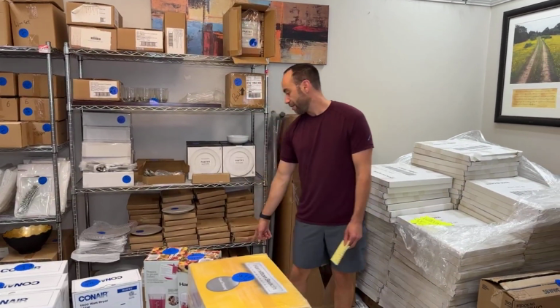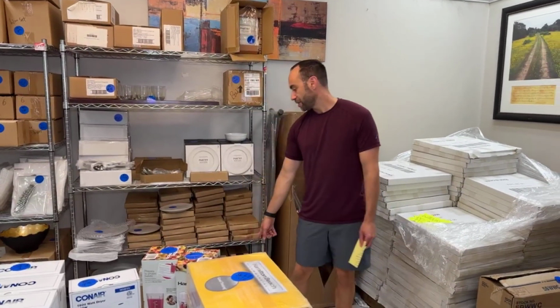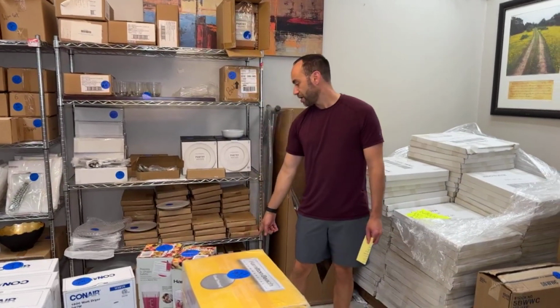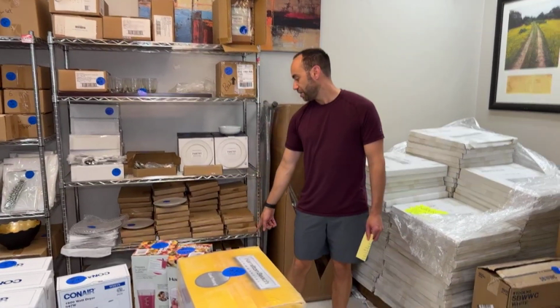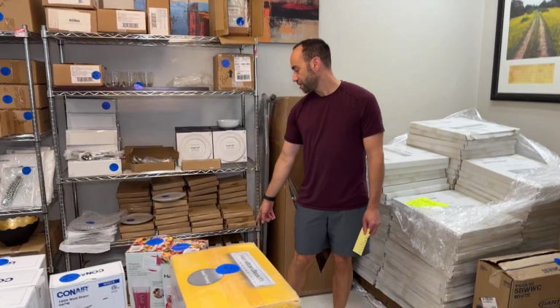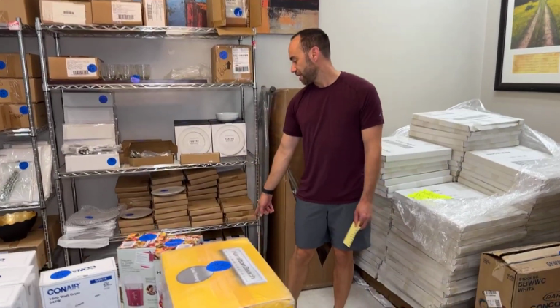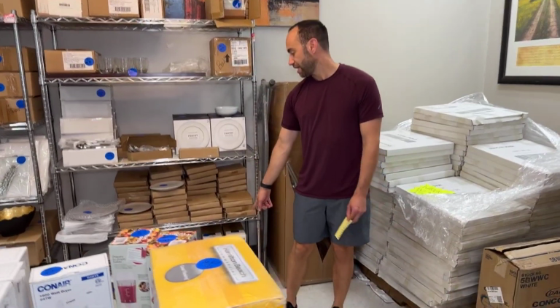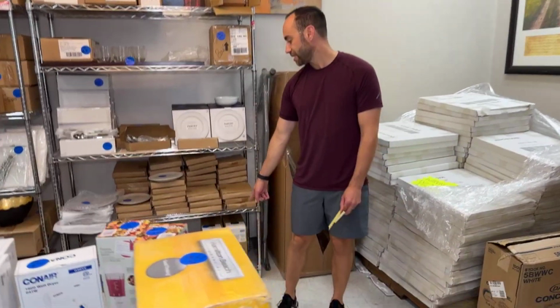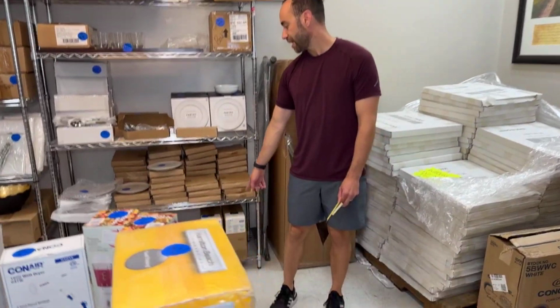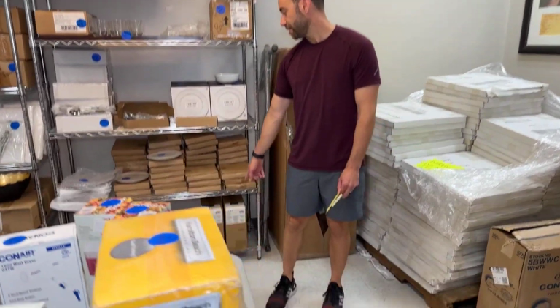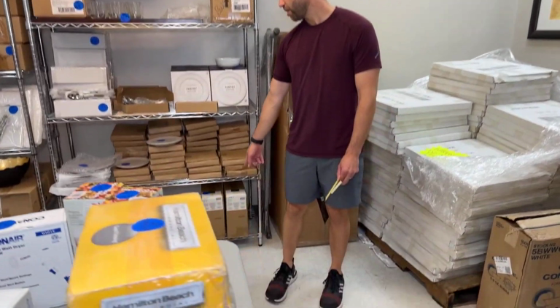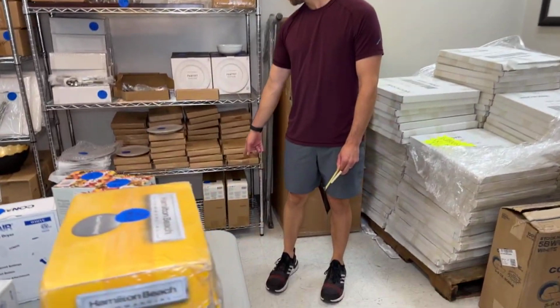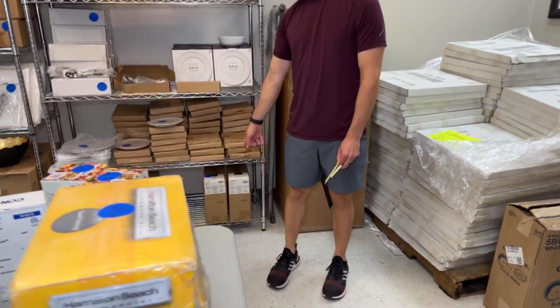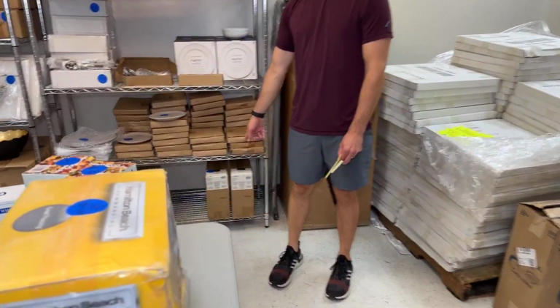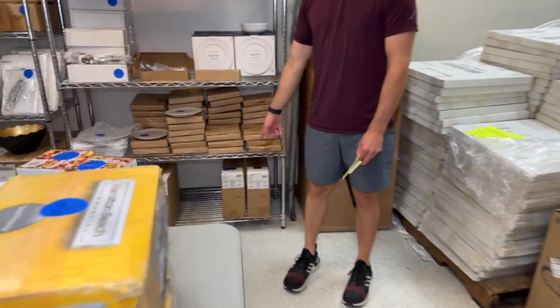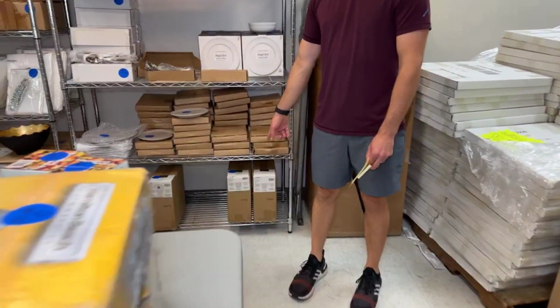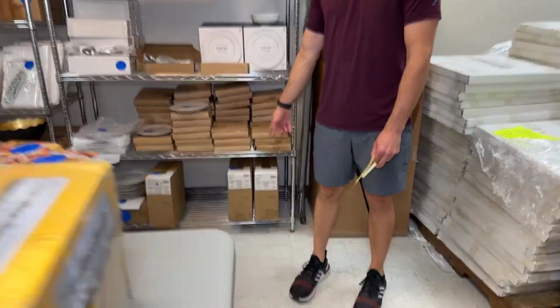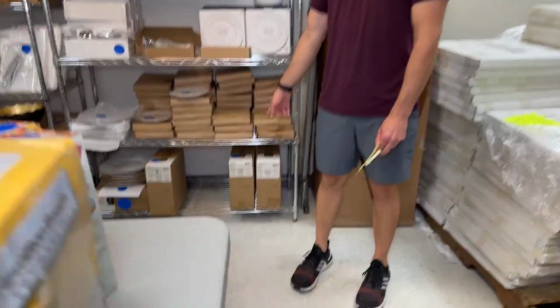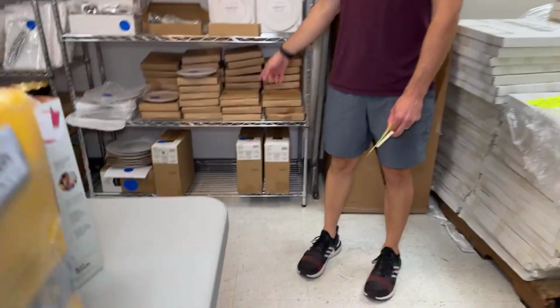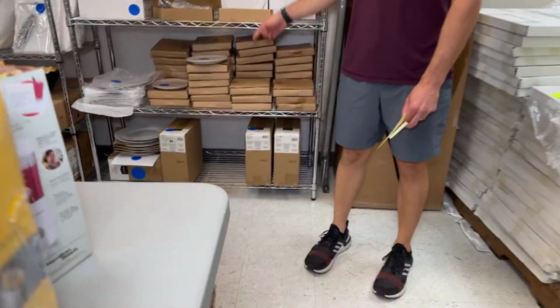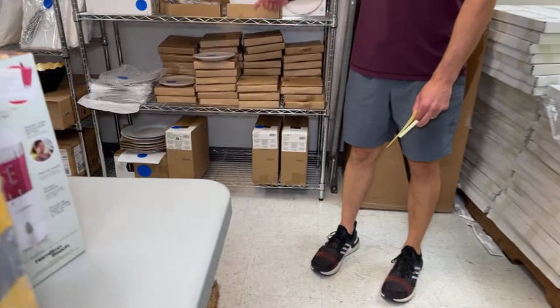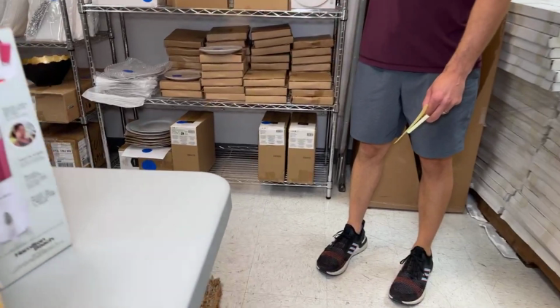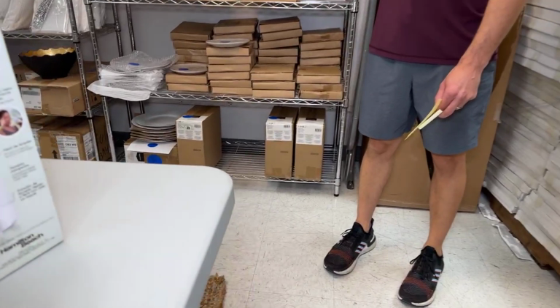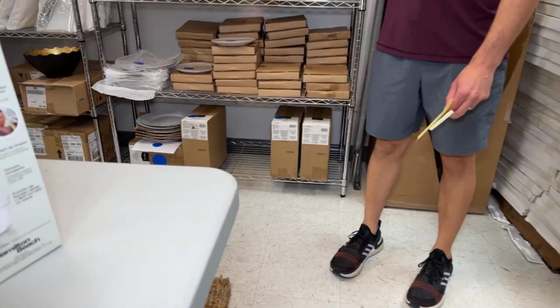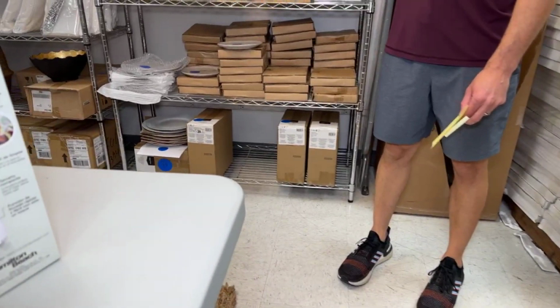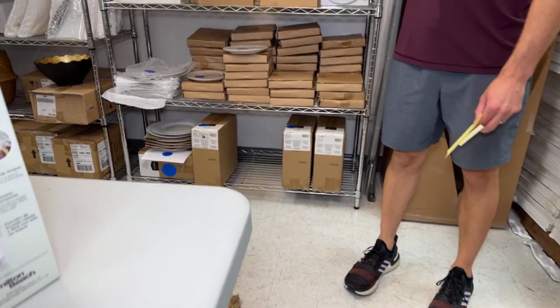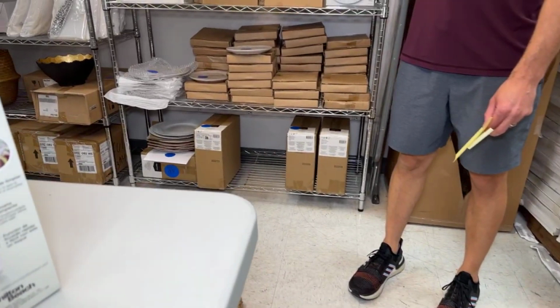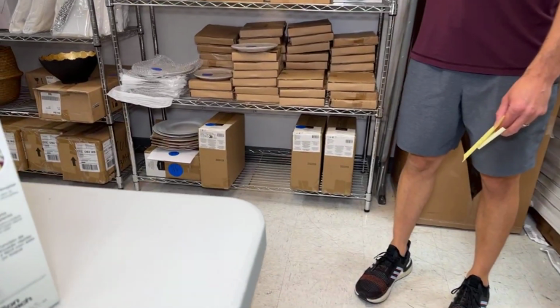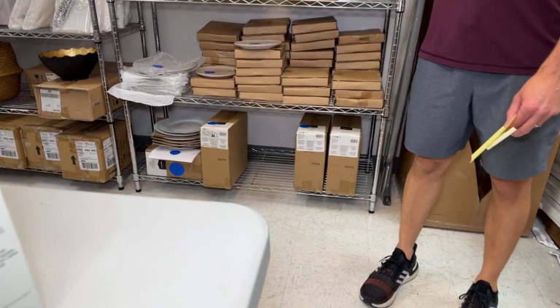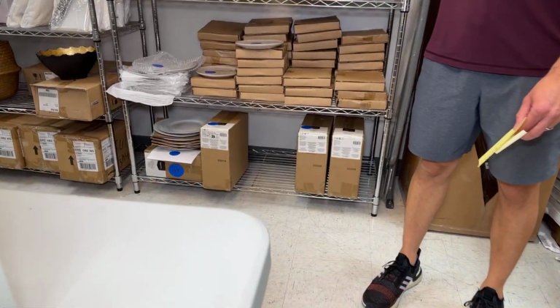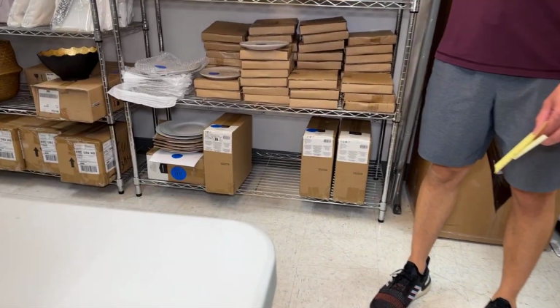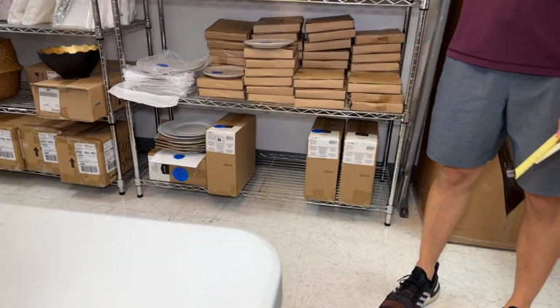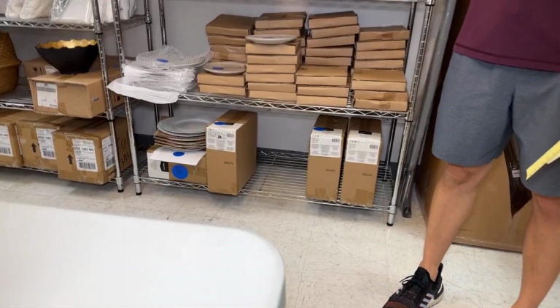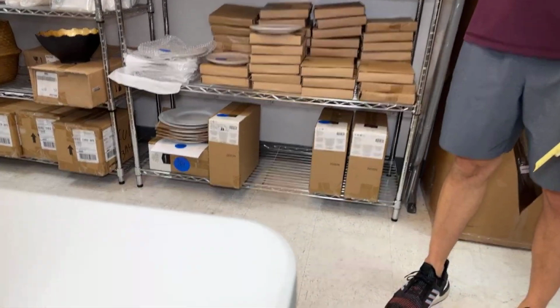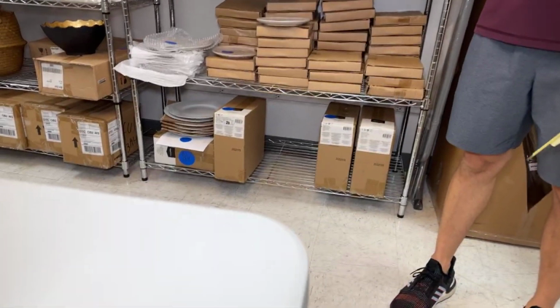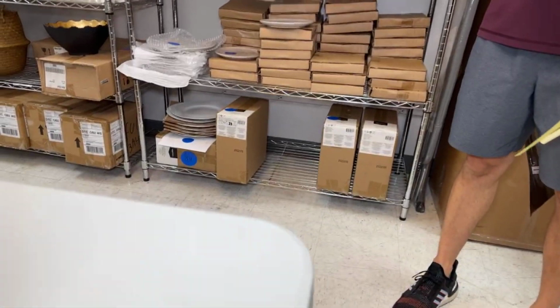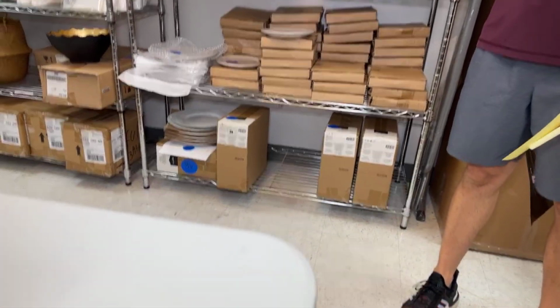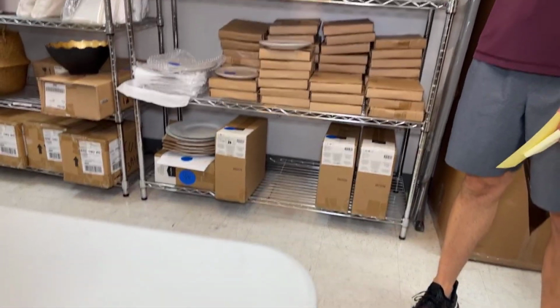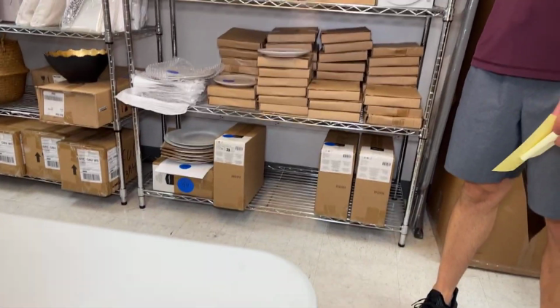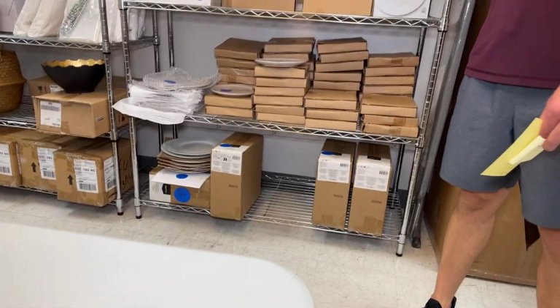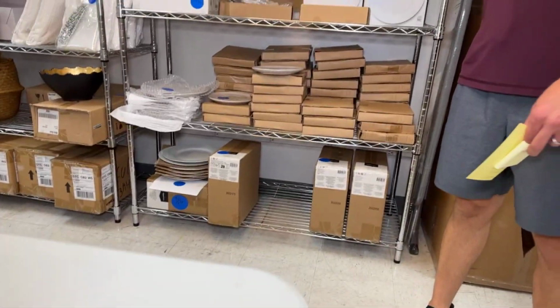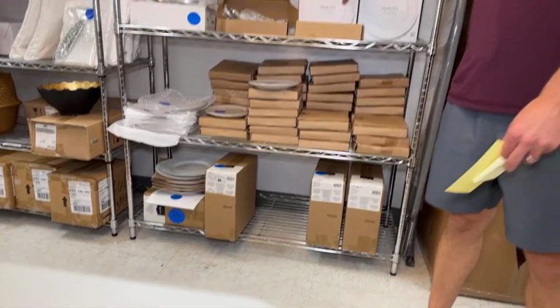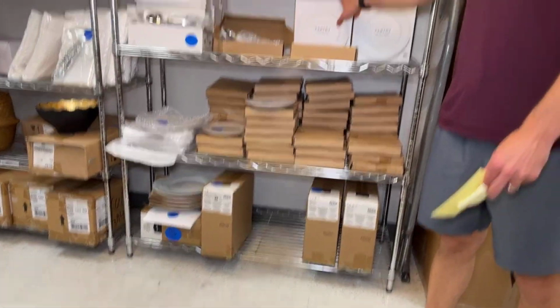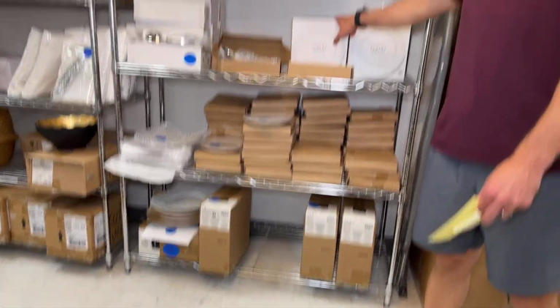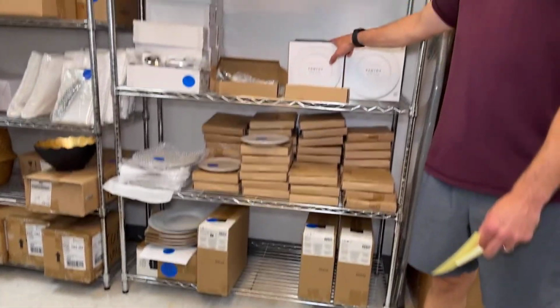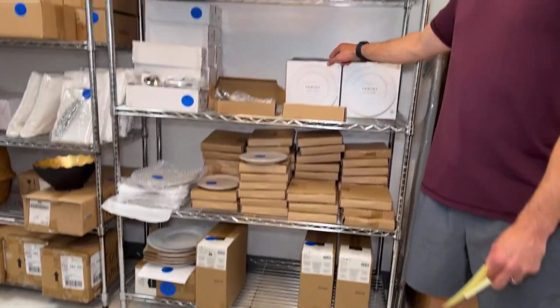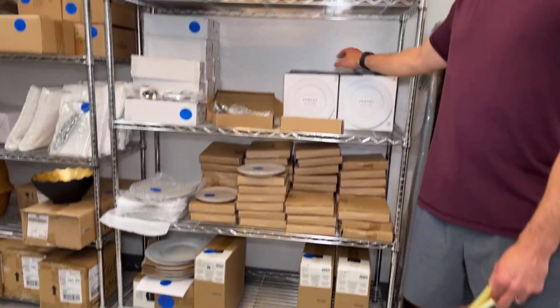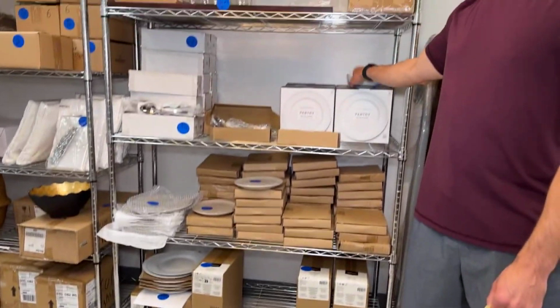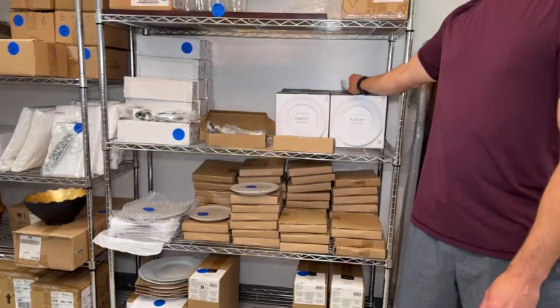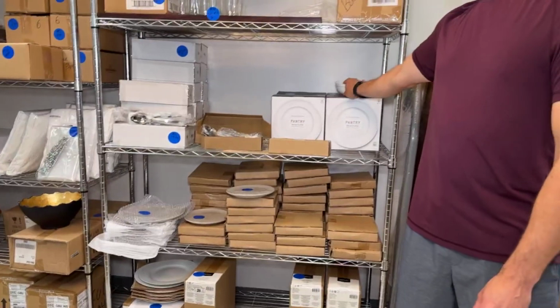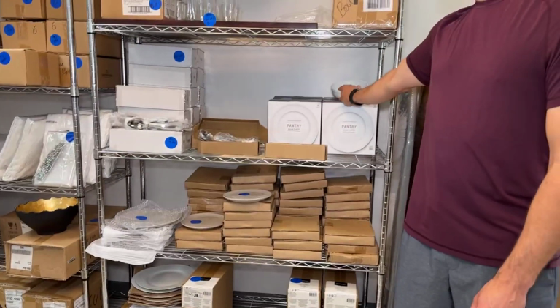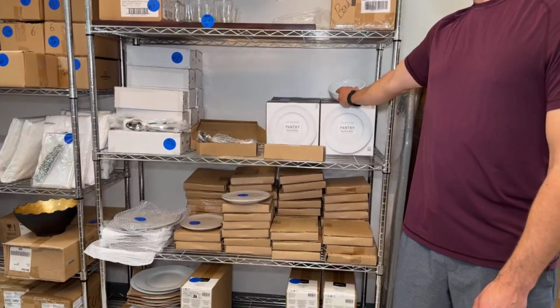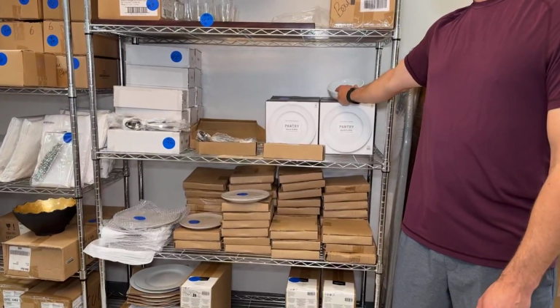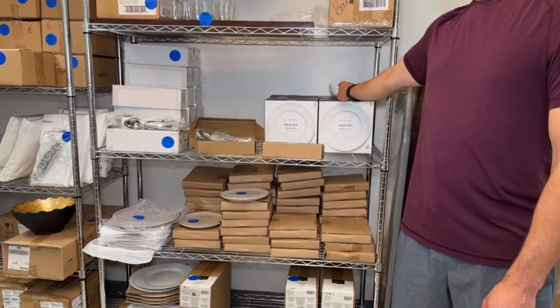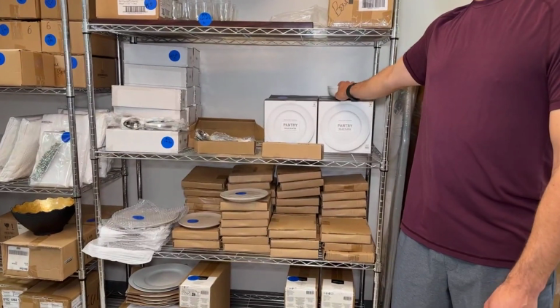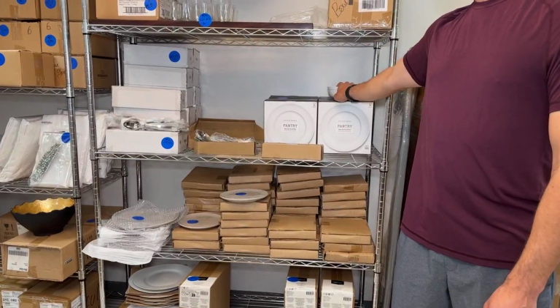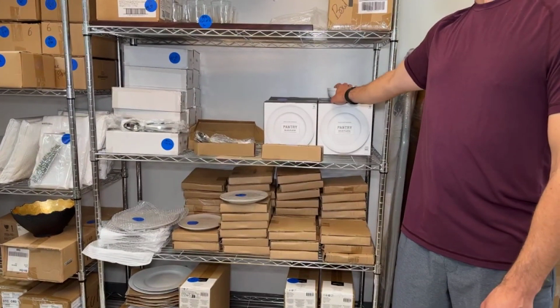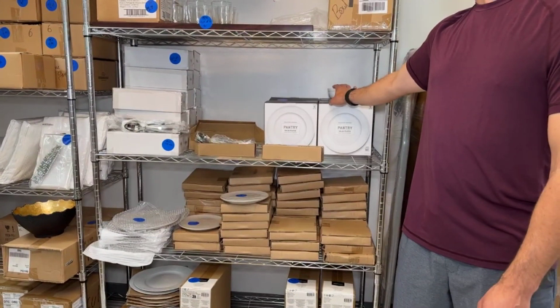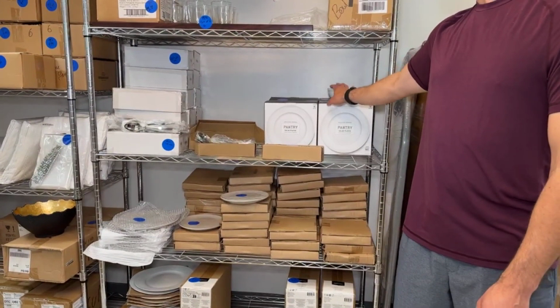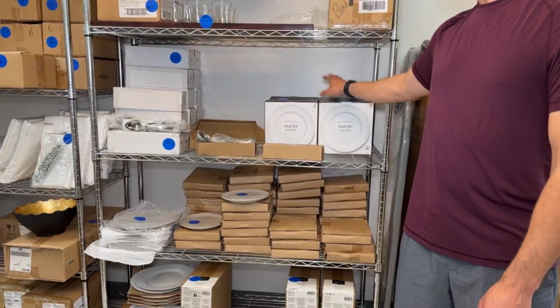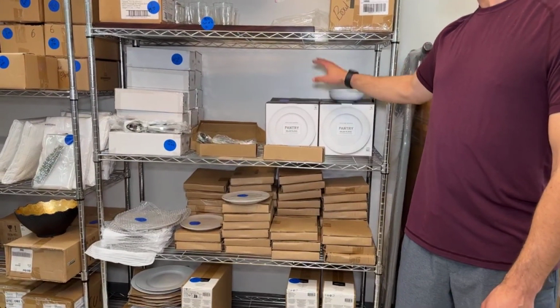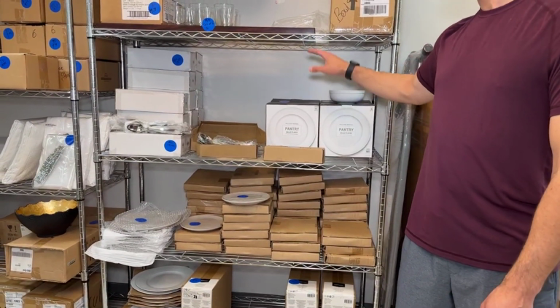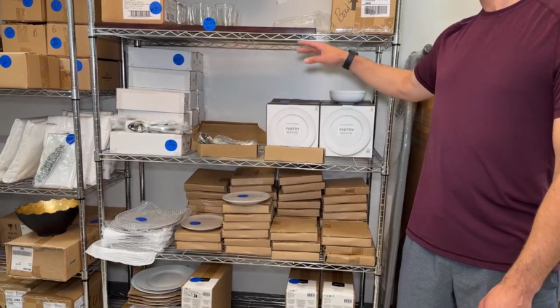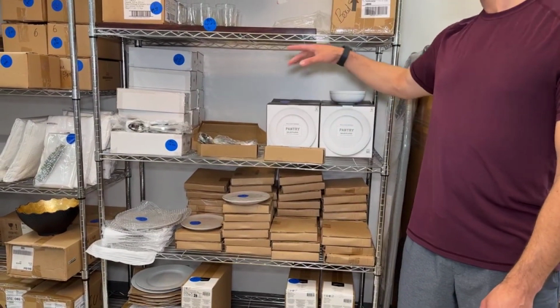Amazon dish sets — $9.99 for those. We've got other Williams-Sonoma pantry plates for $19.99, and the bowls also $19.99.